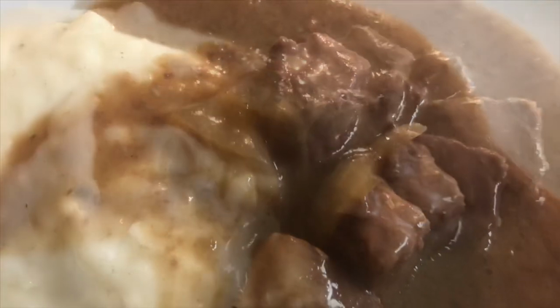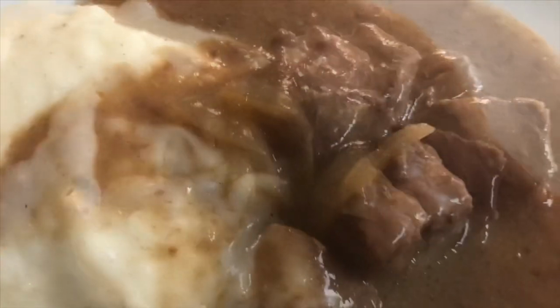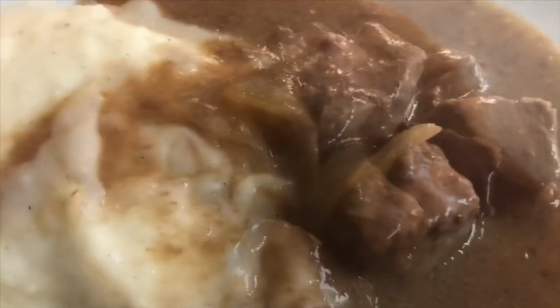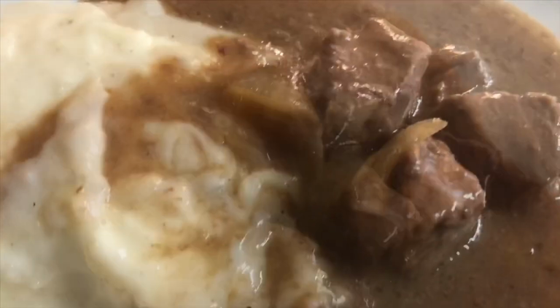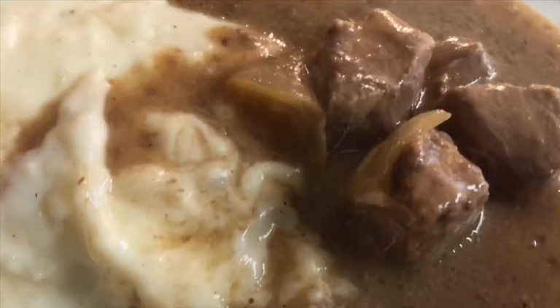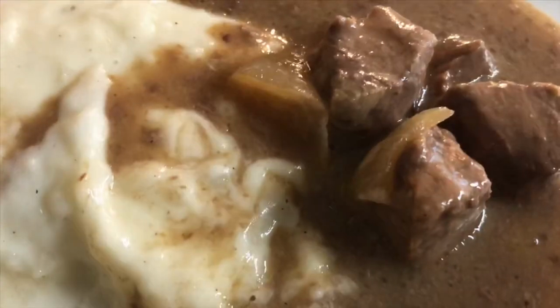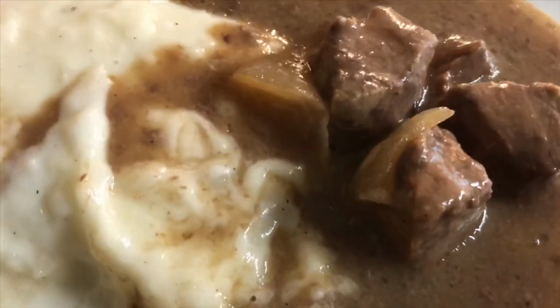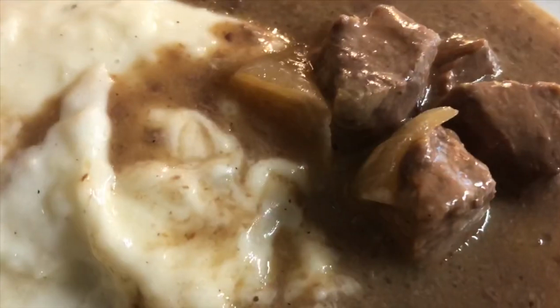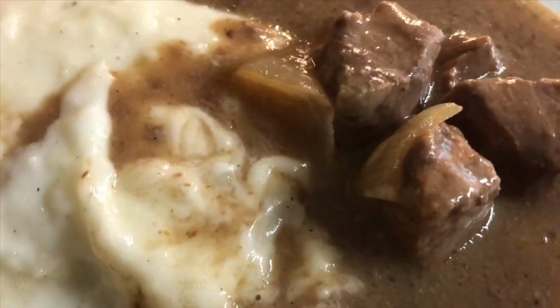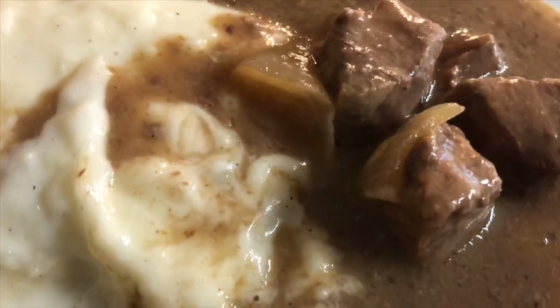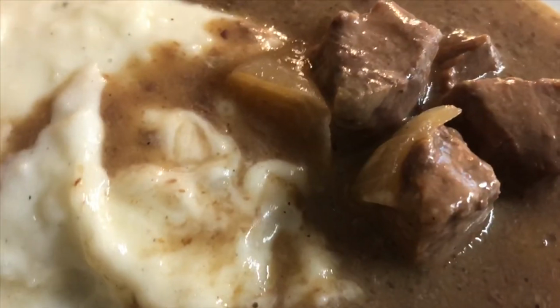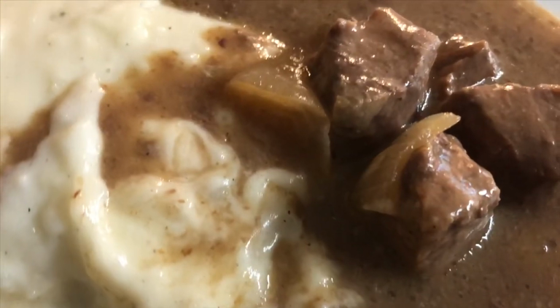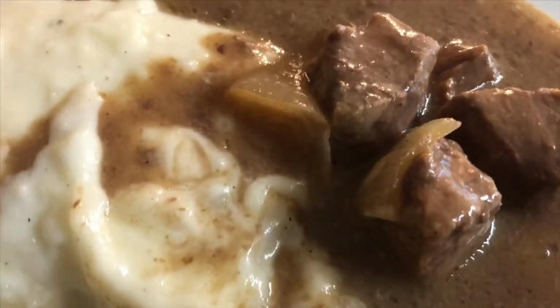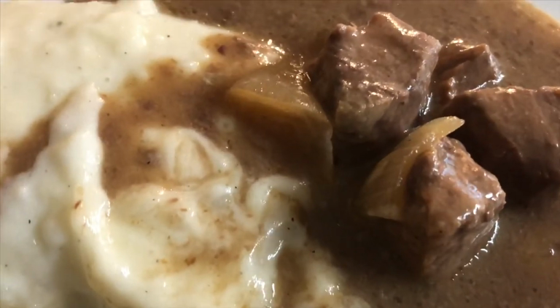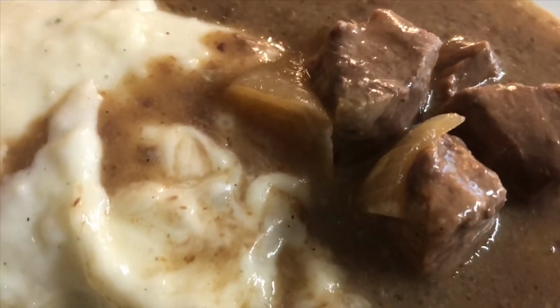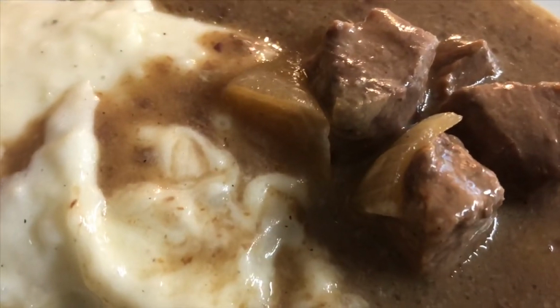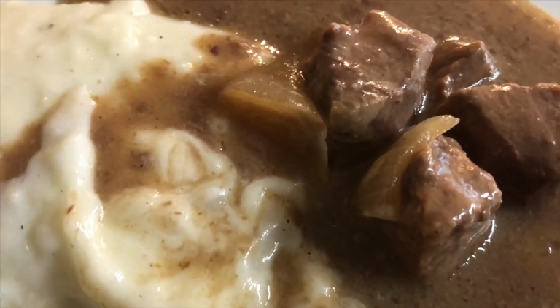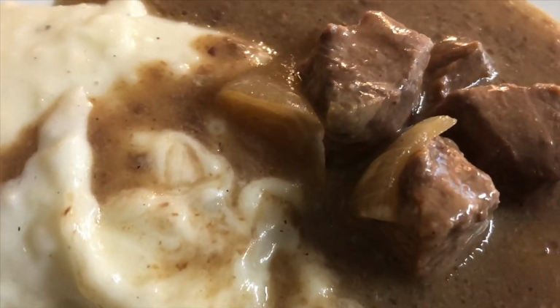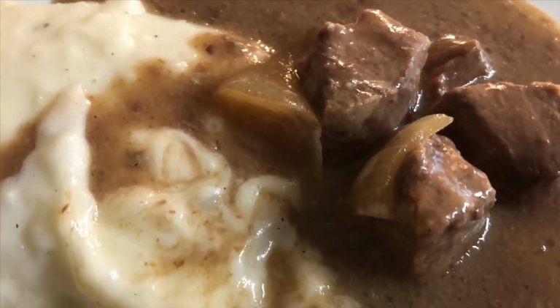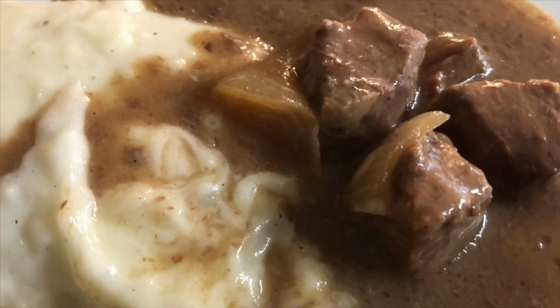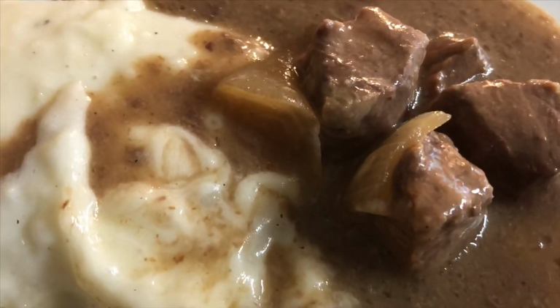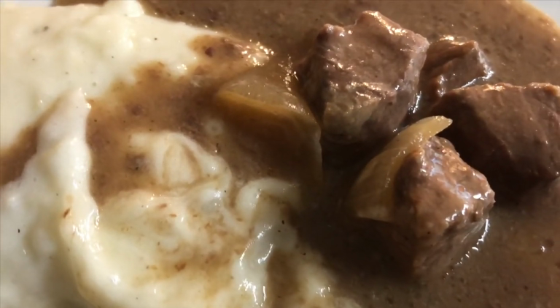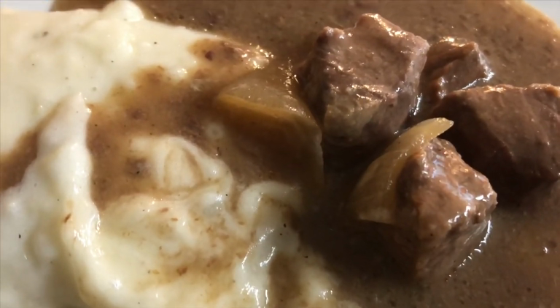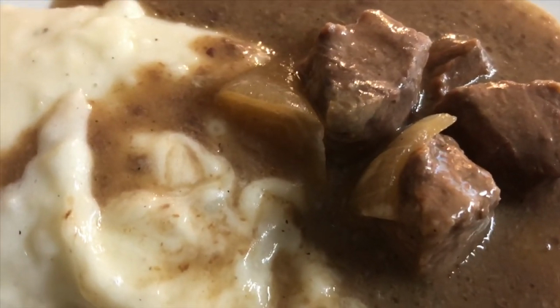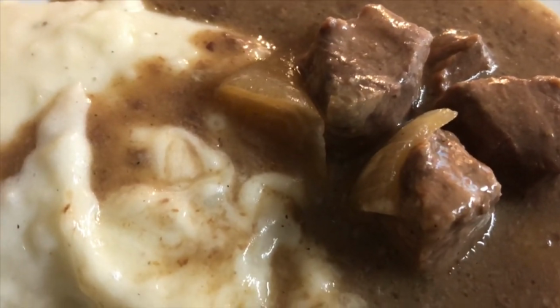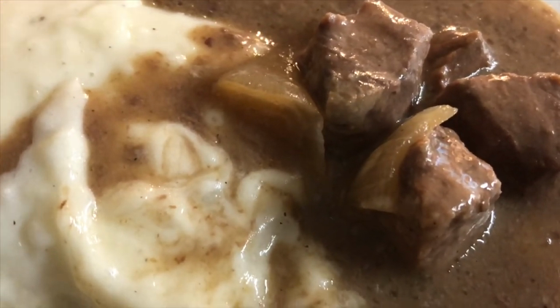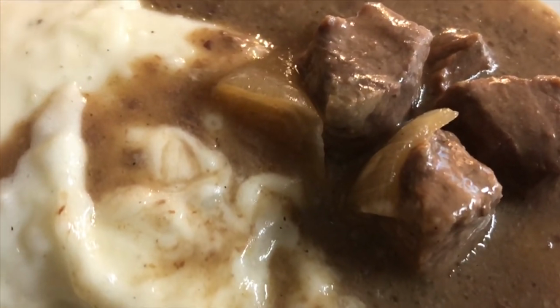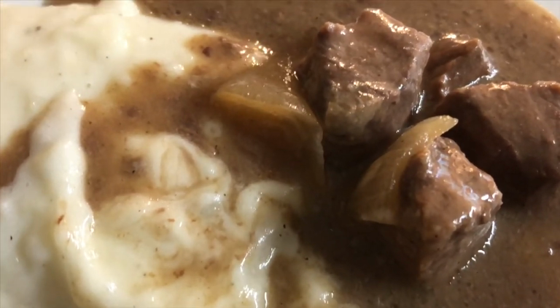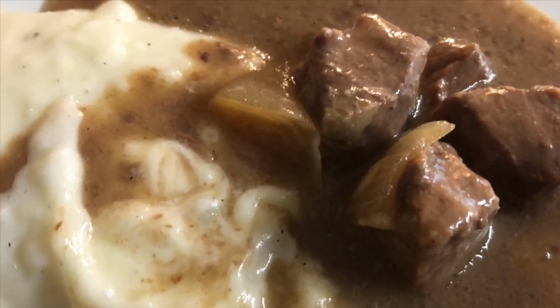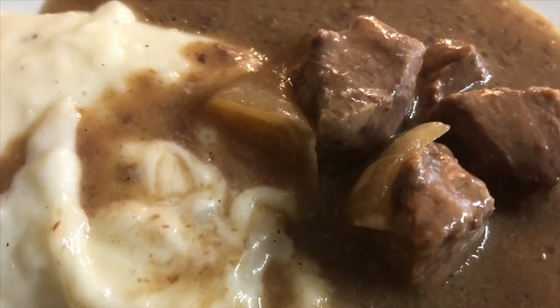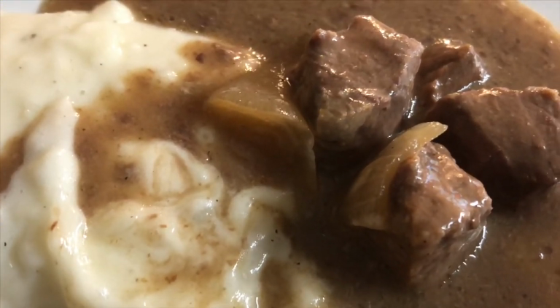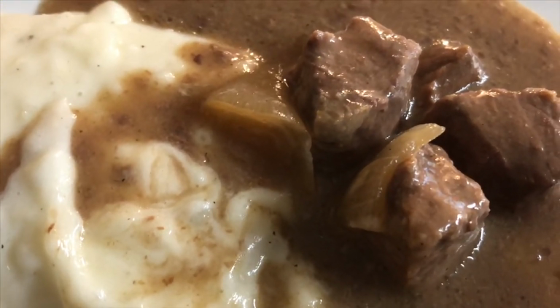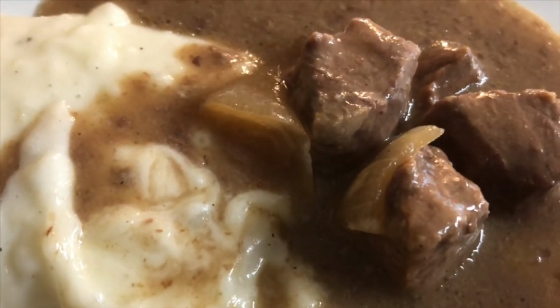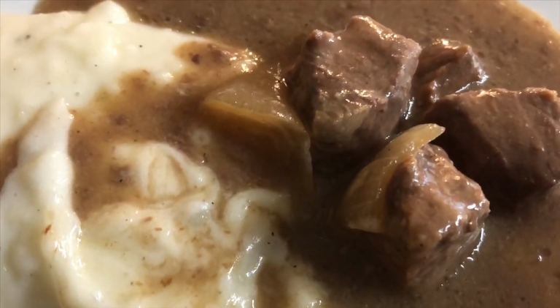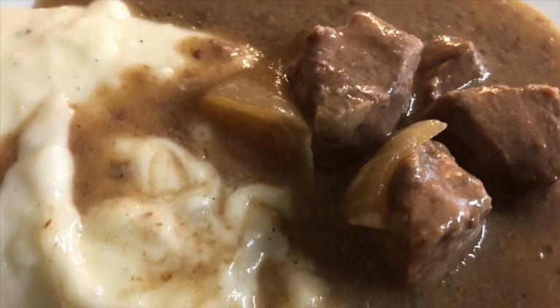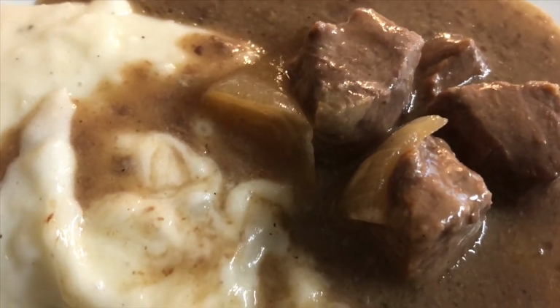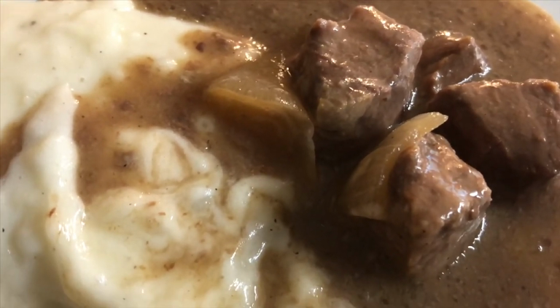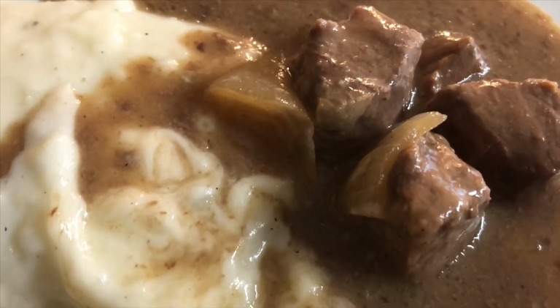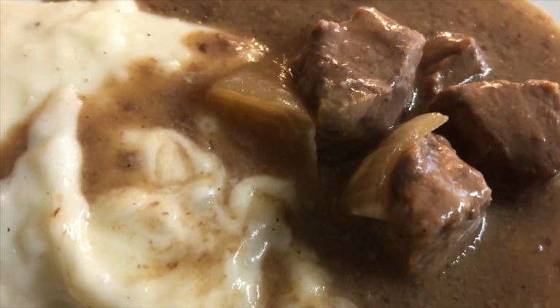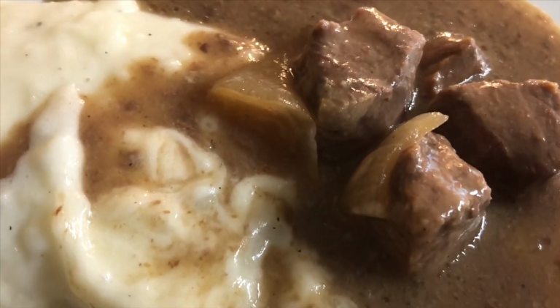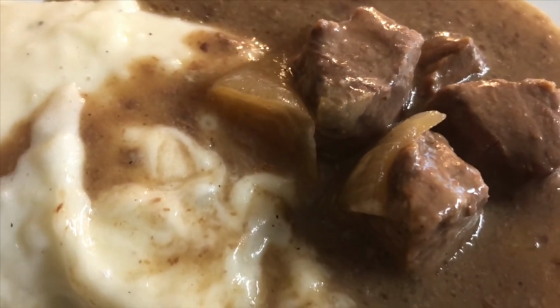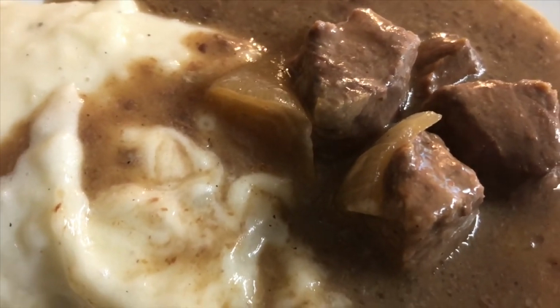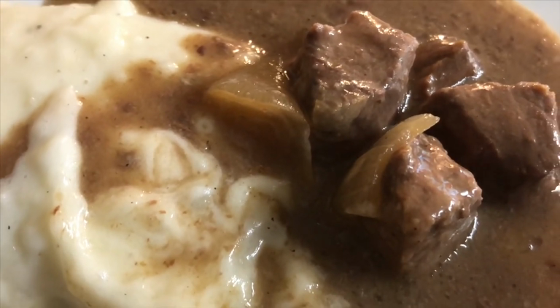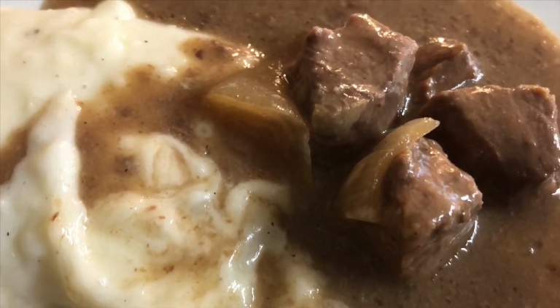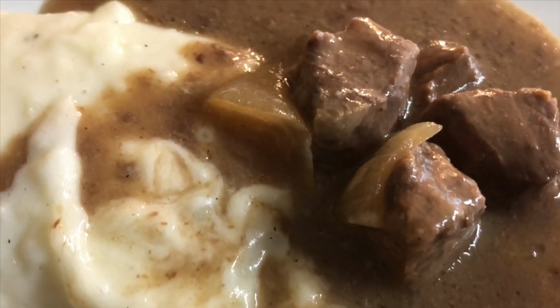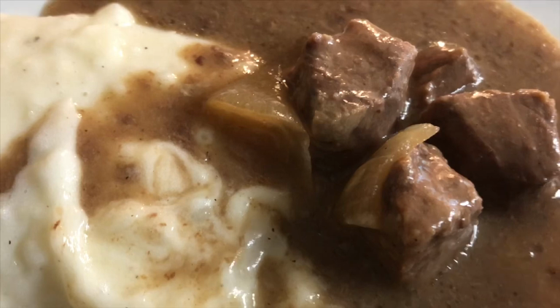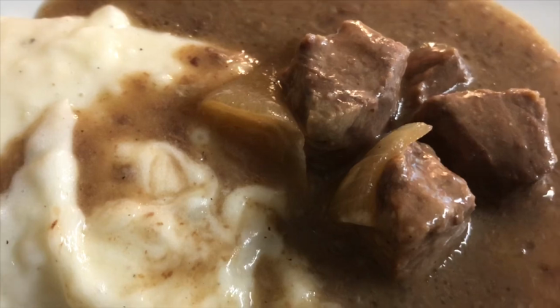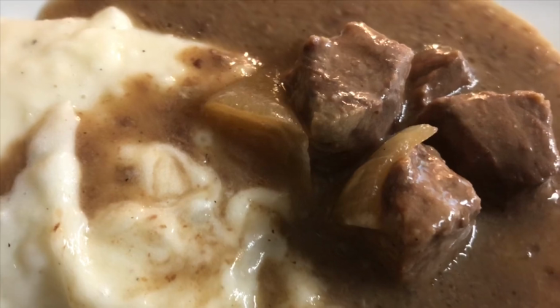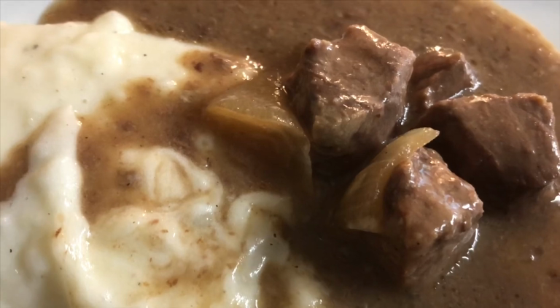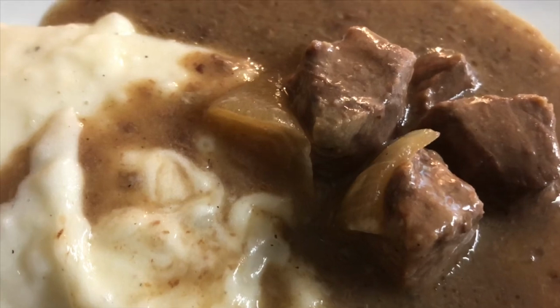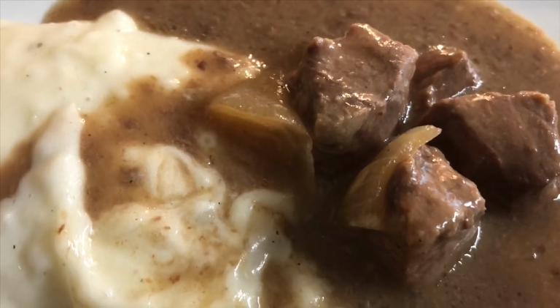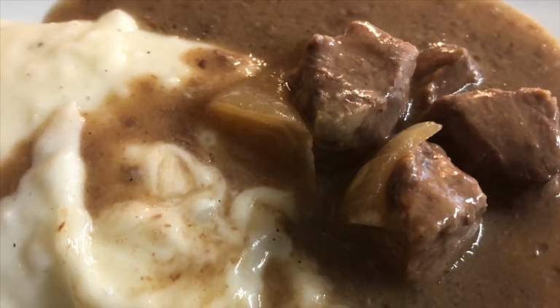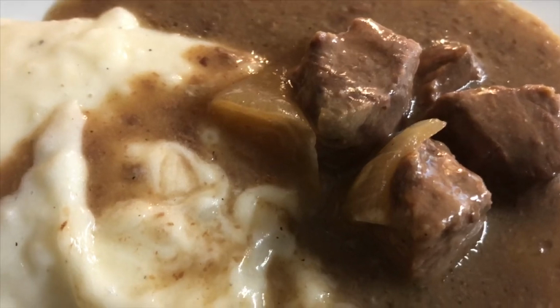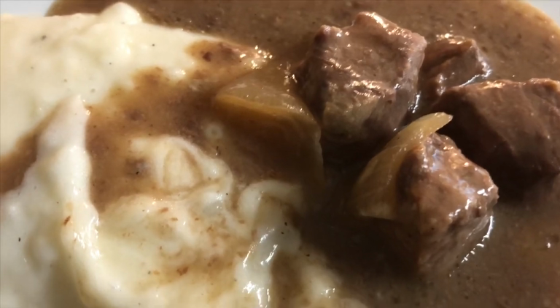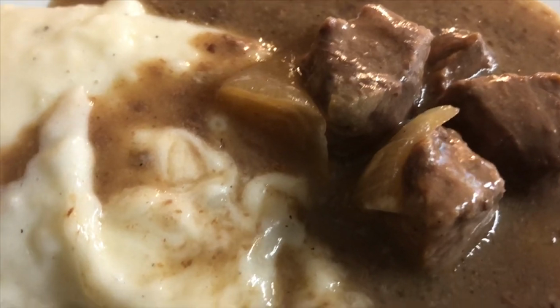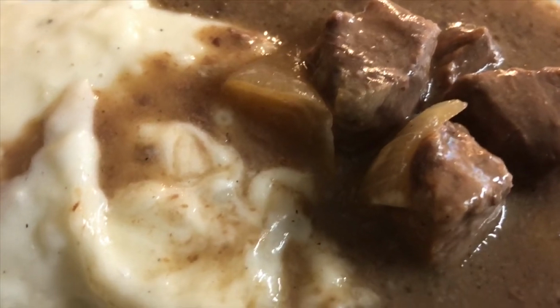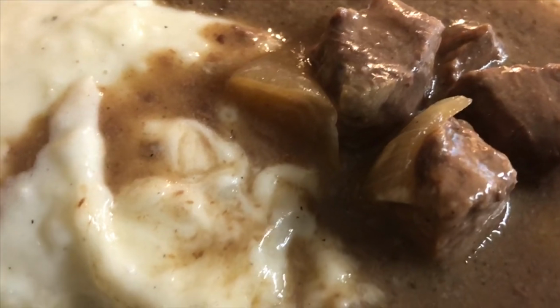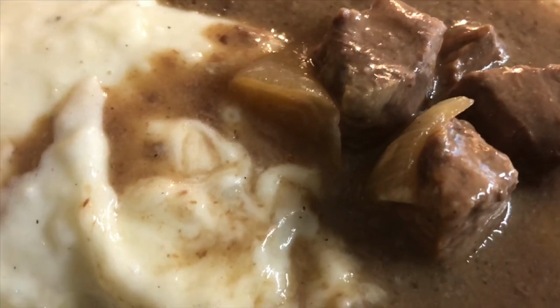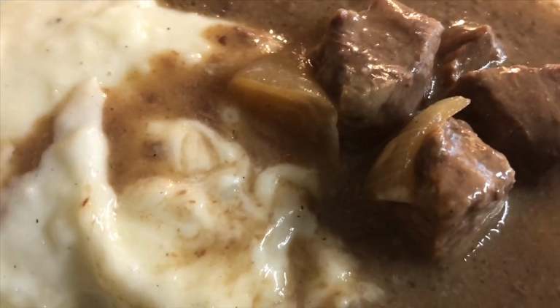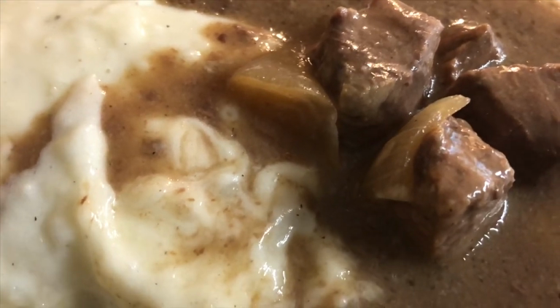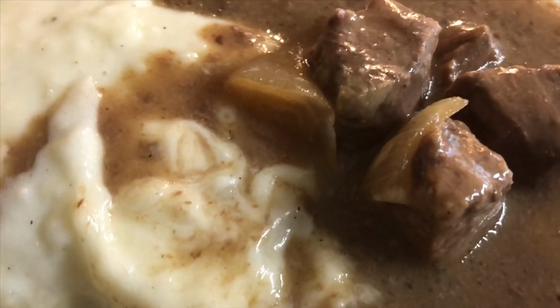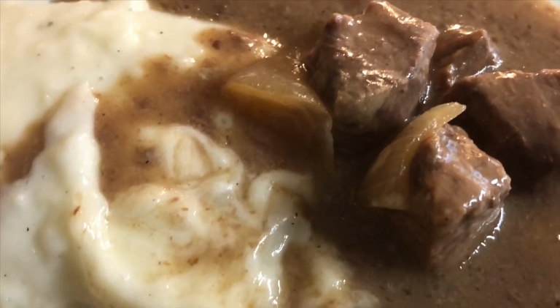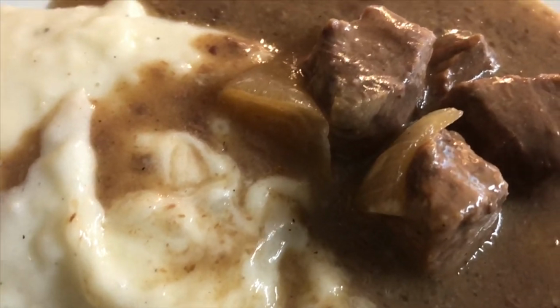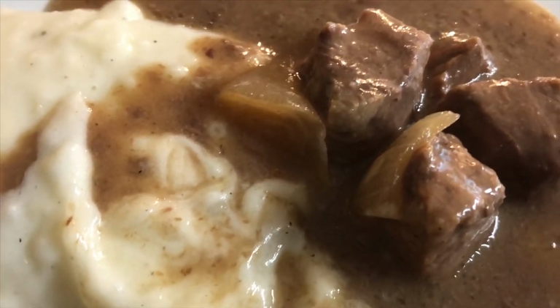So delicious! I cooked this on low for about six hours and it's absolutely perfect.